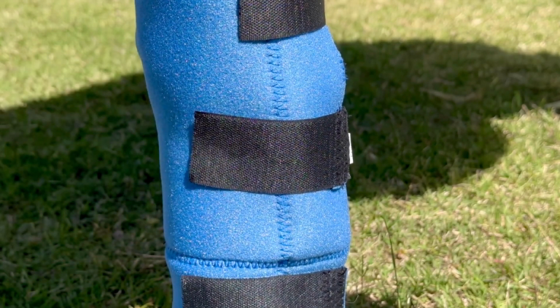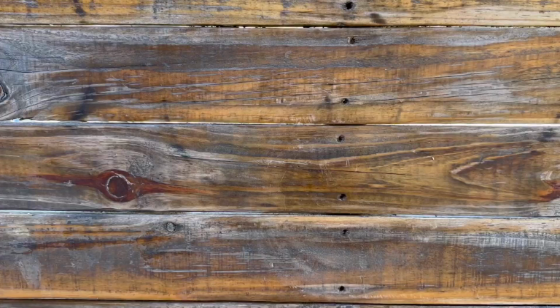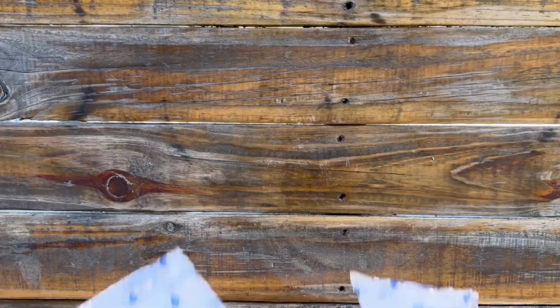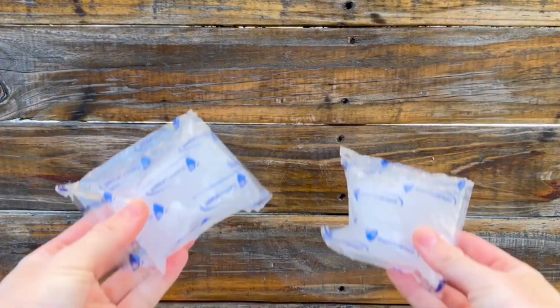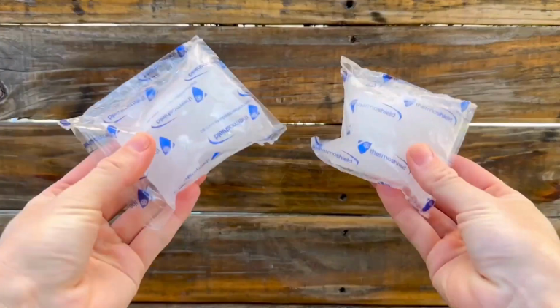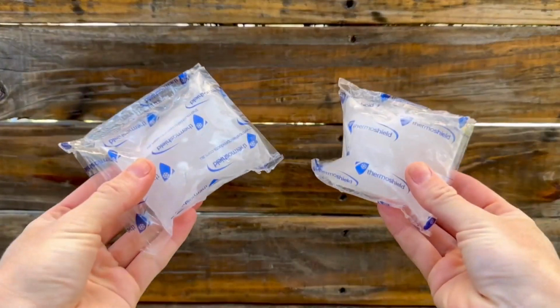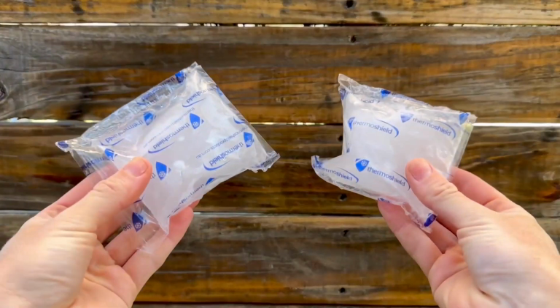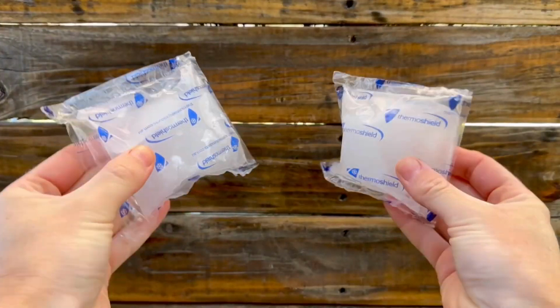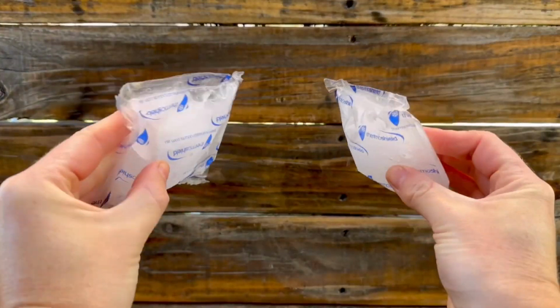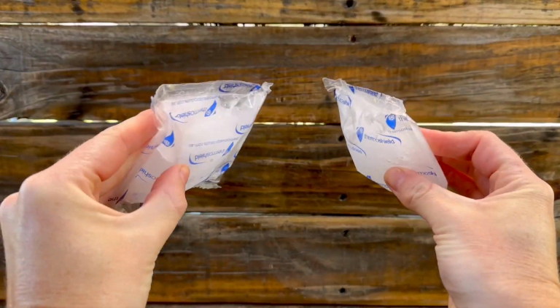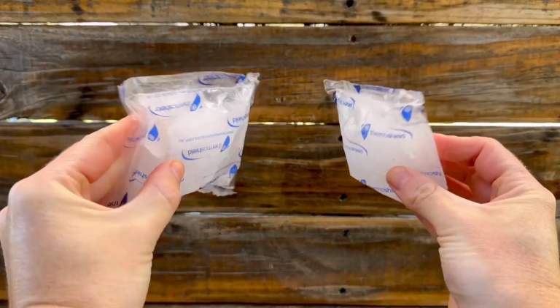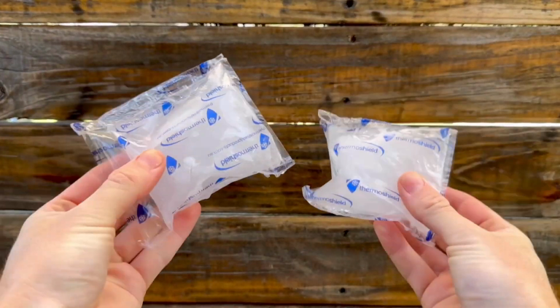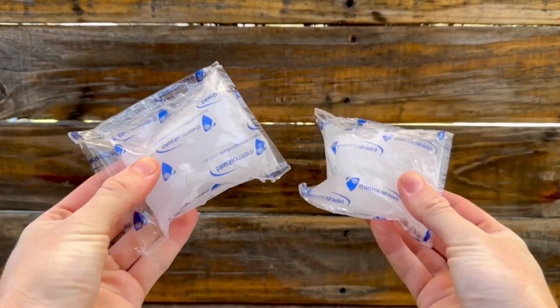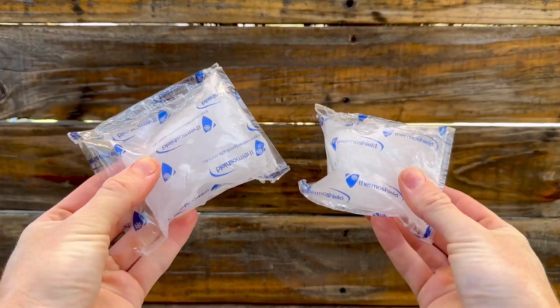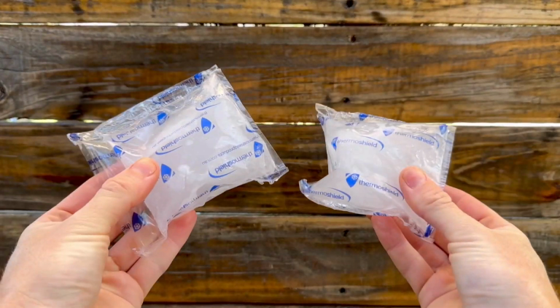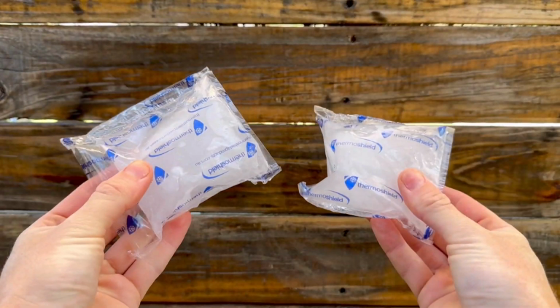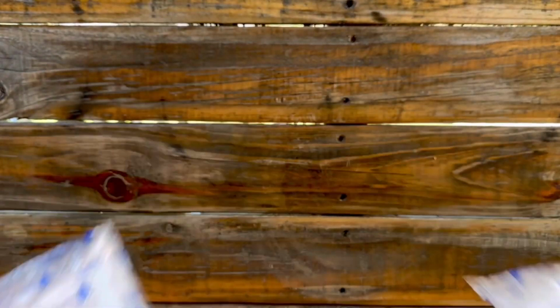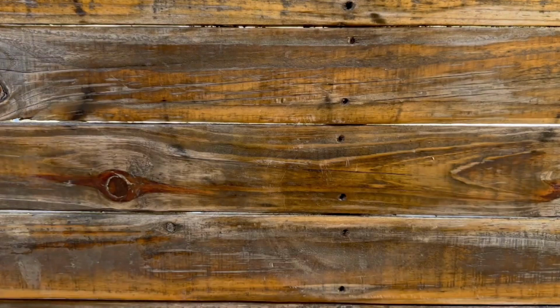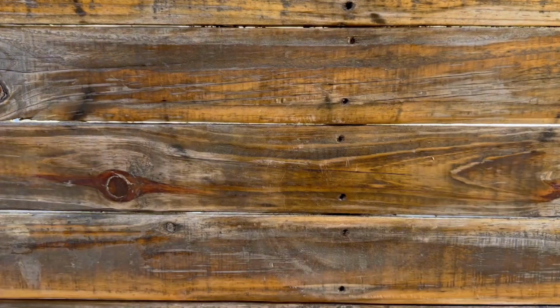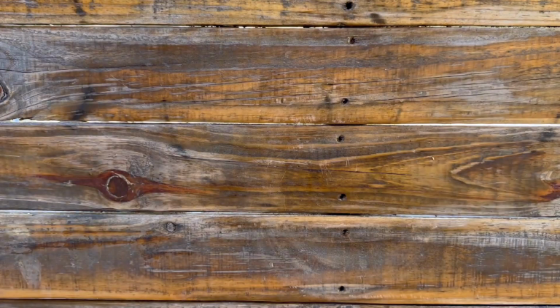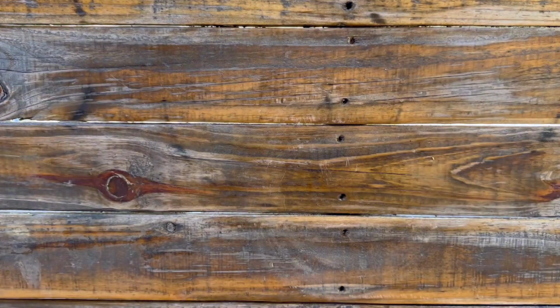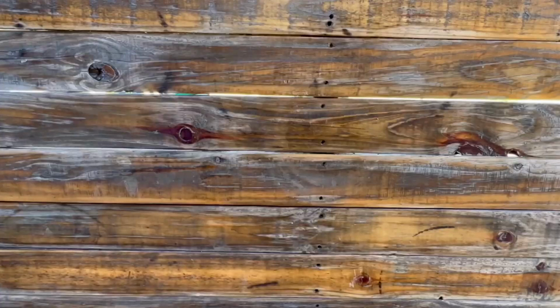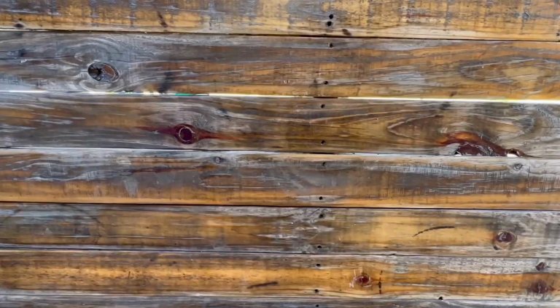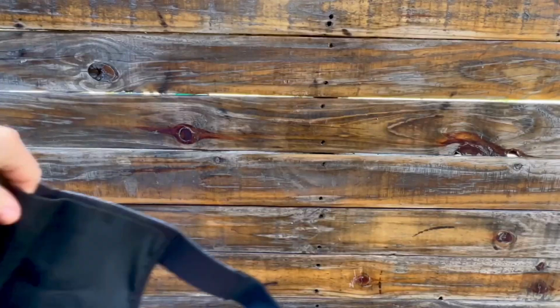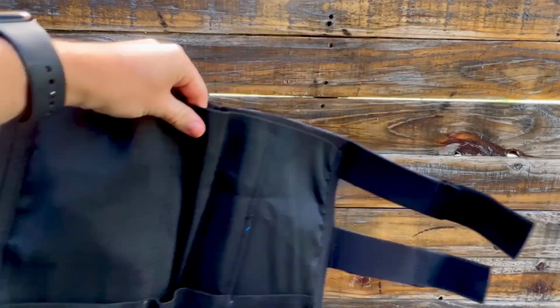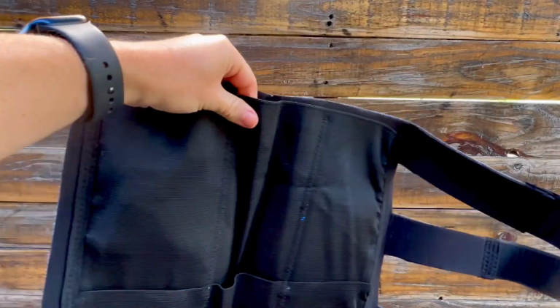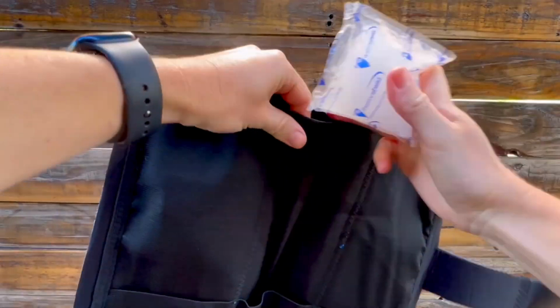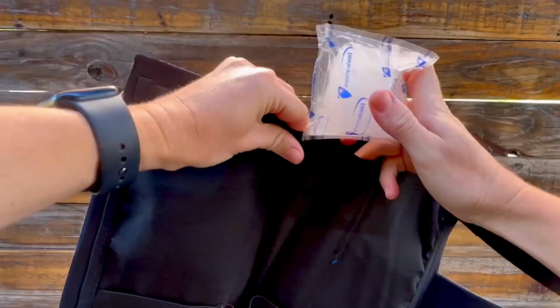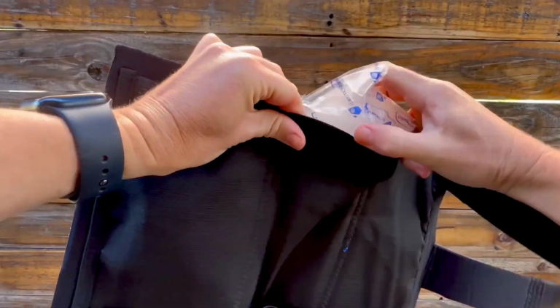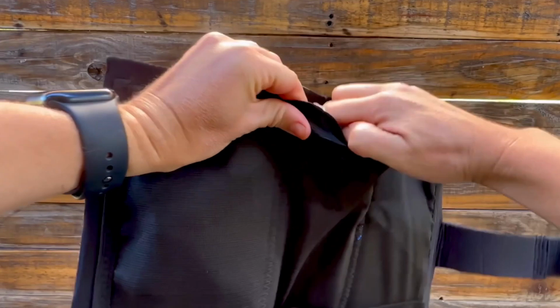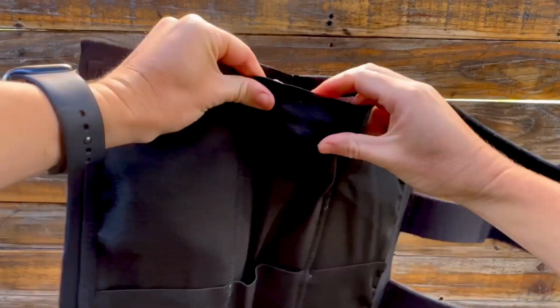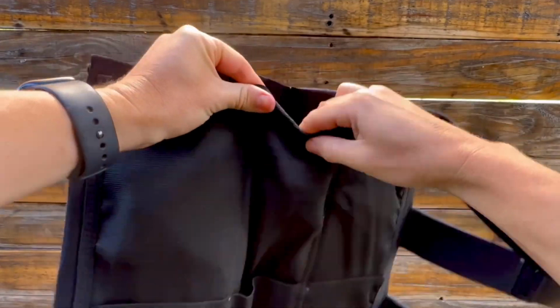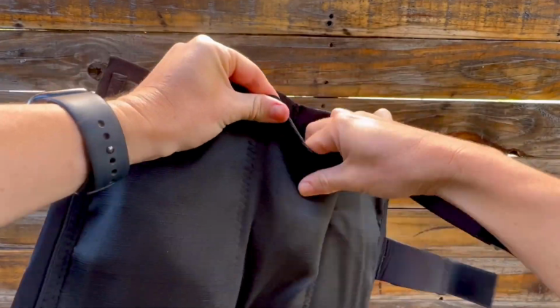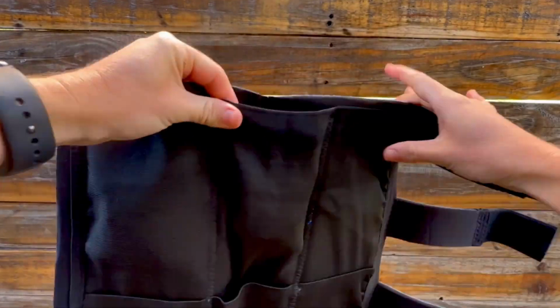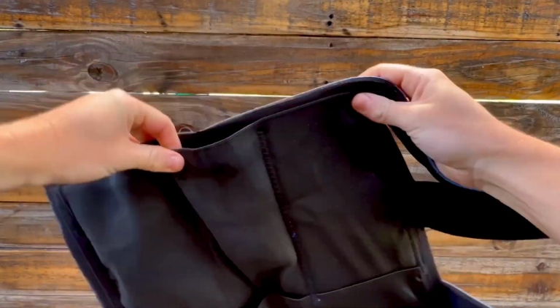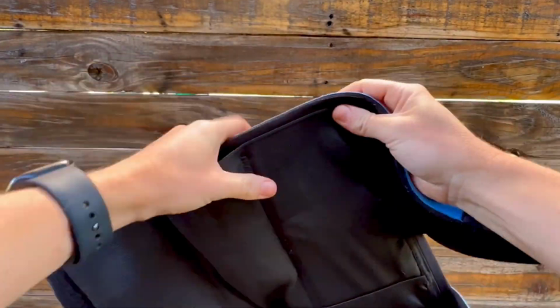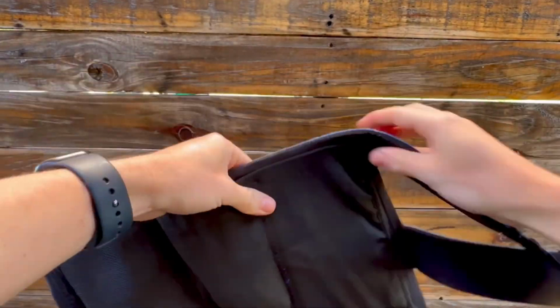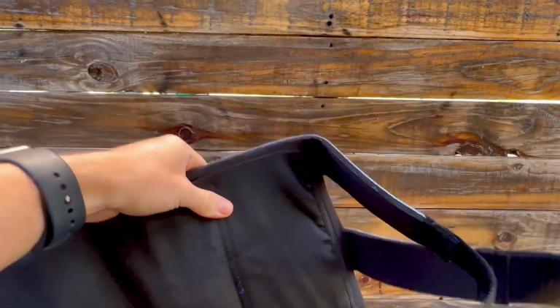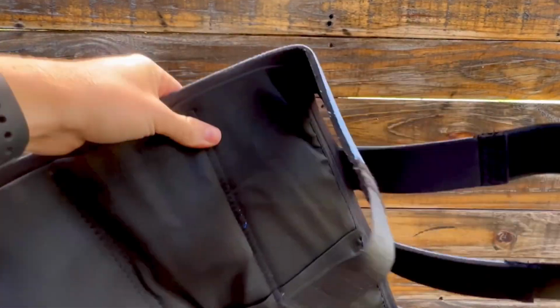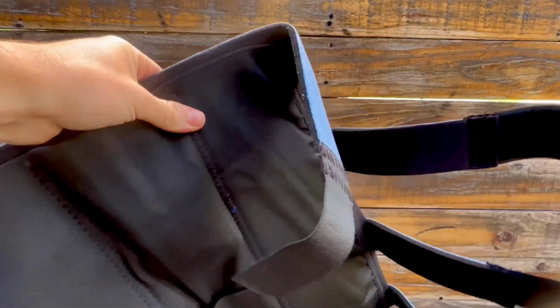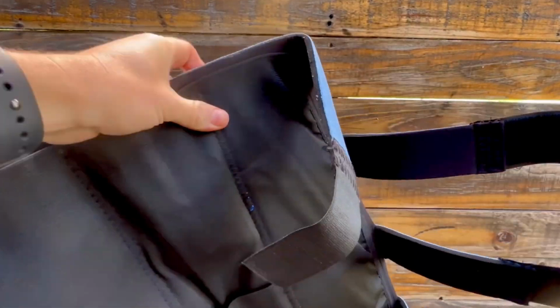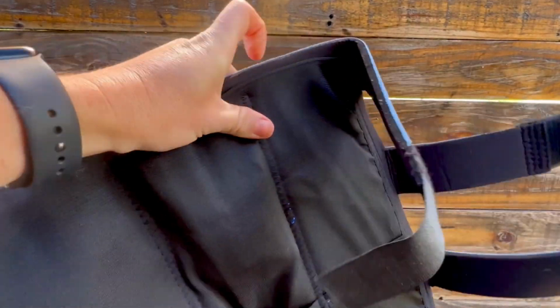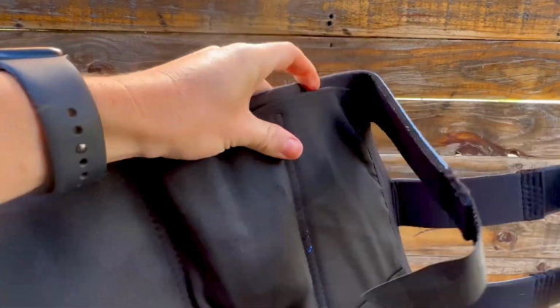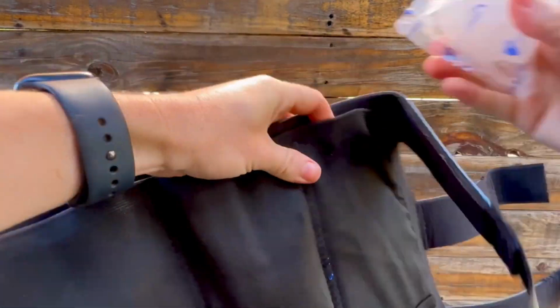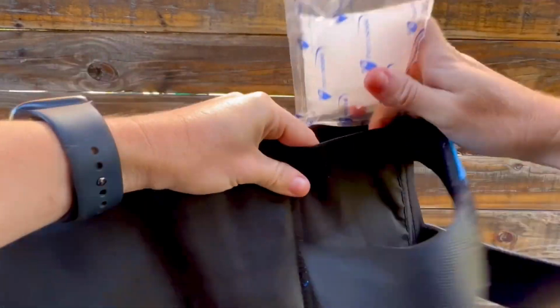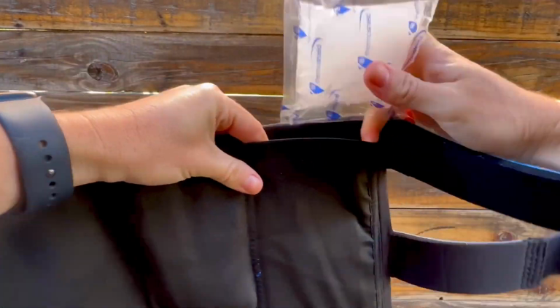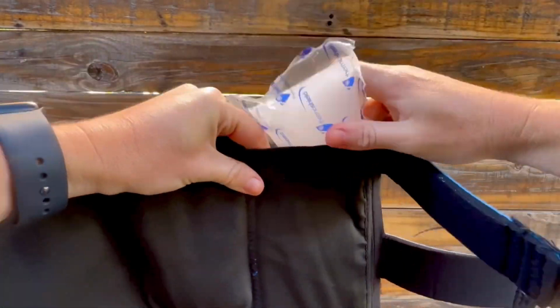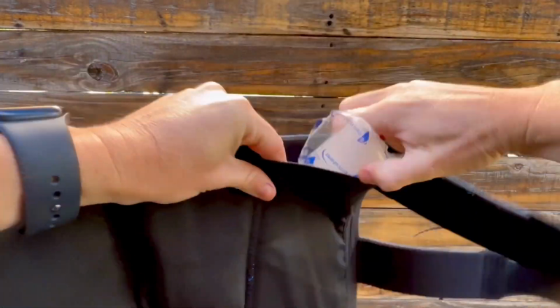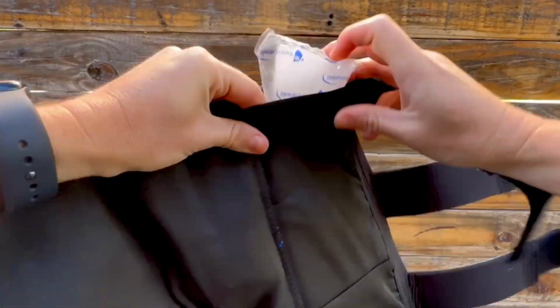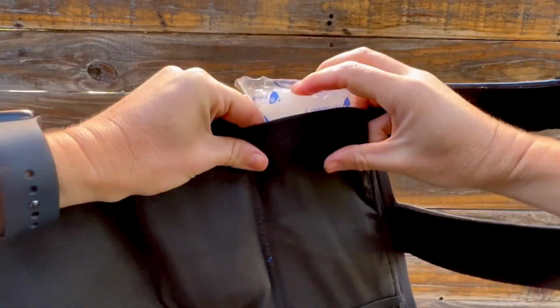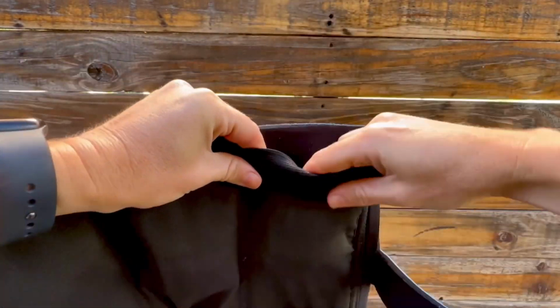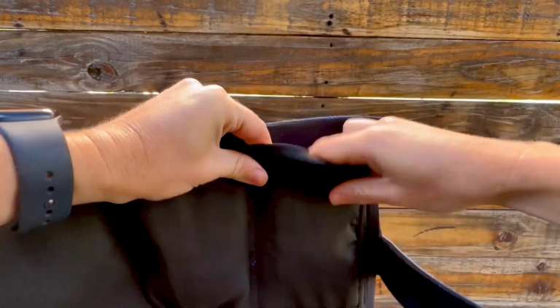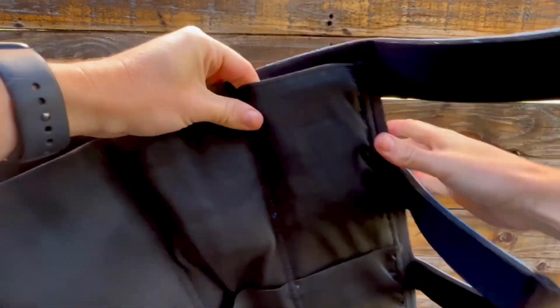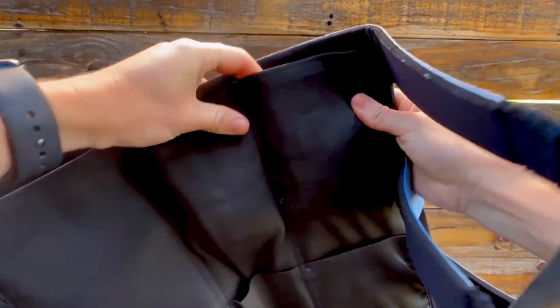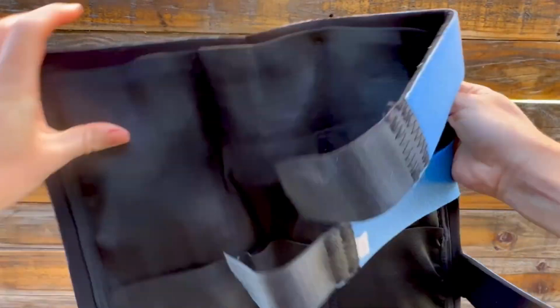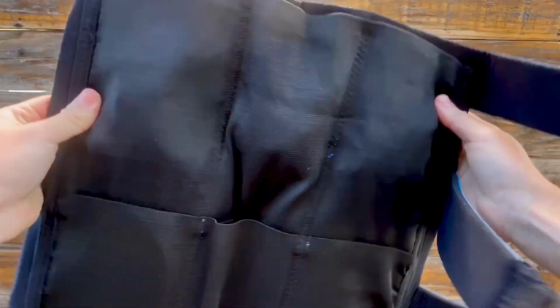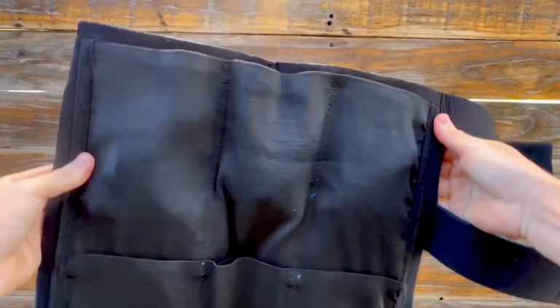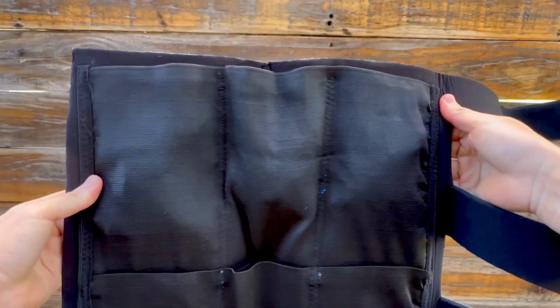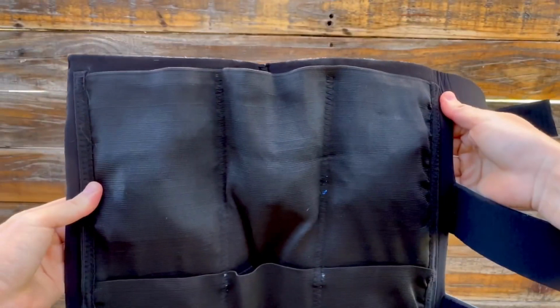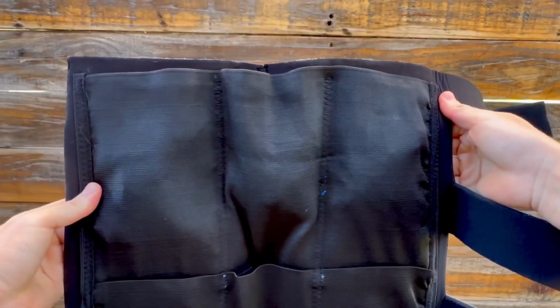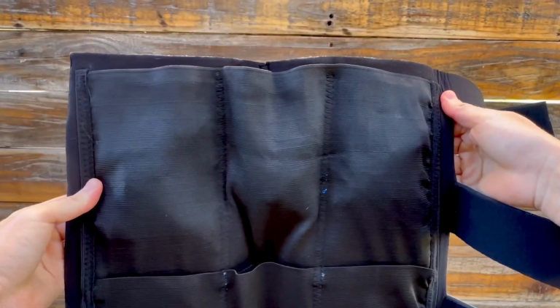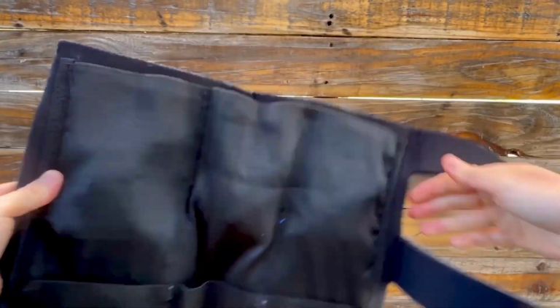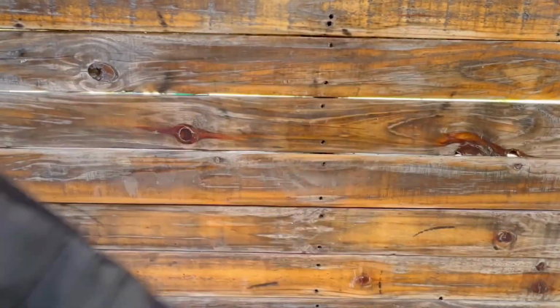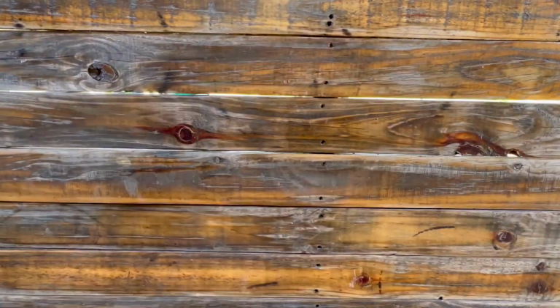You can either use ice packs like these or ice cubes, whichever you have on hand in the stable, and simply fill each individual pocket evenly.